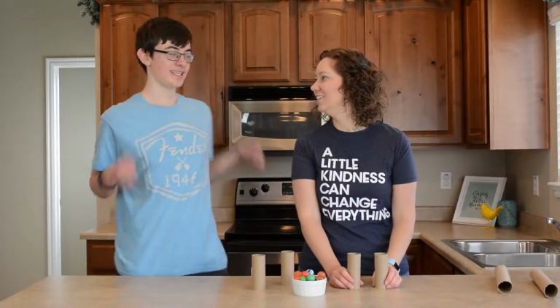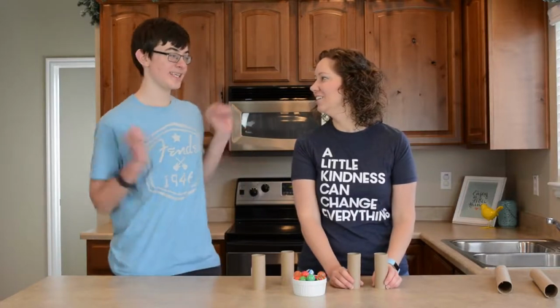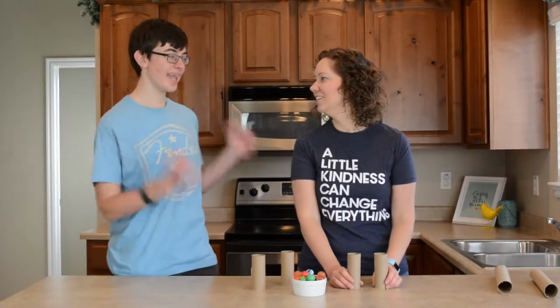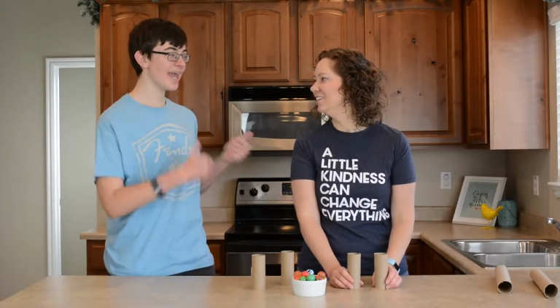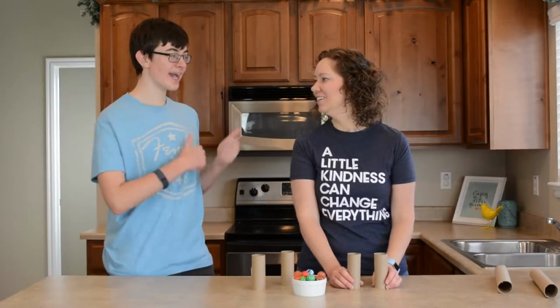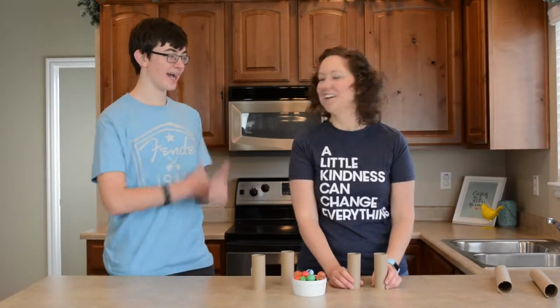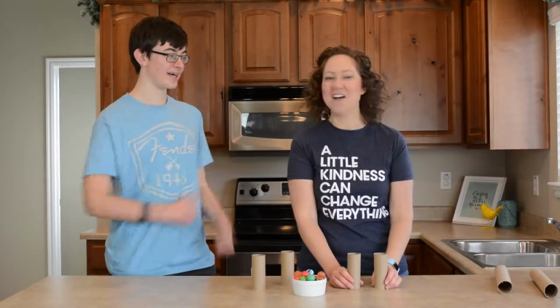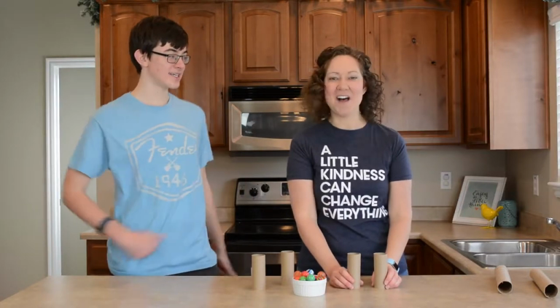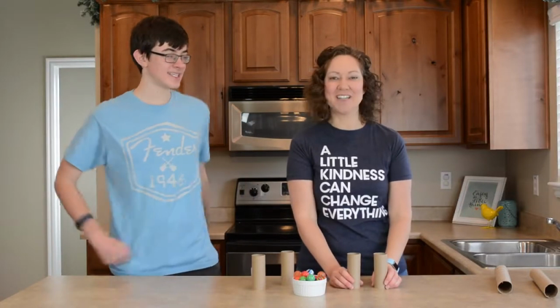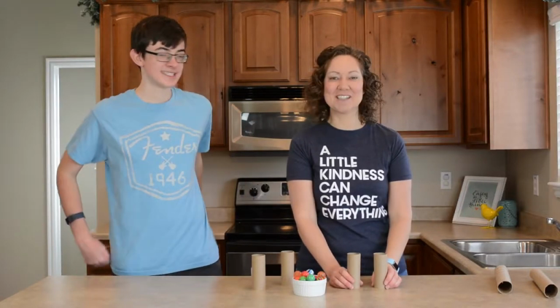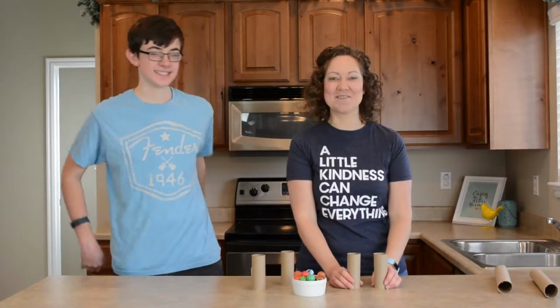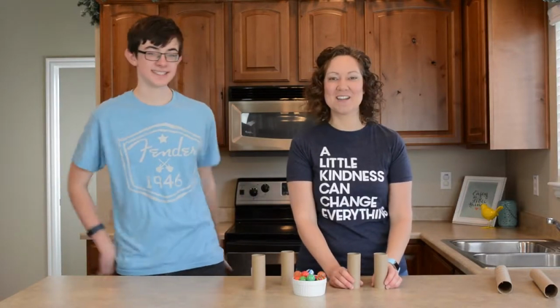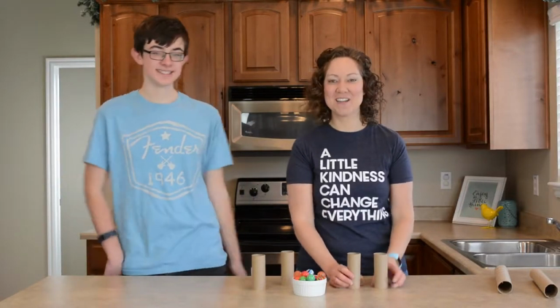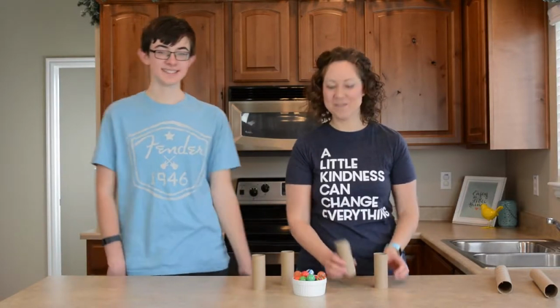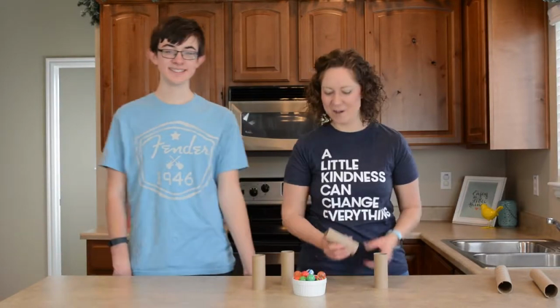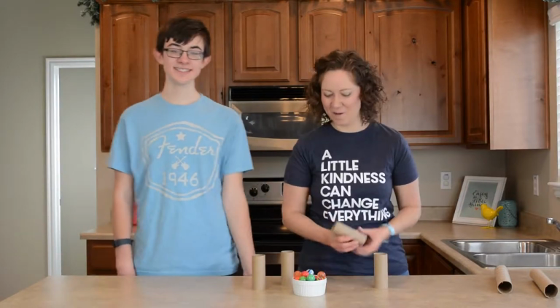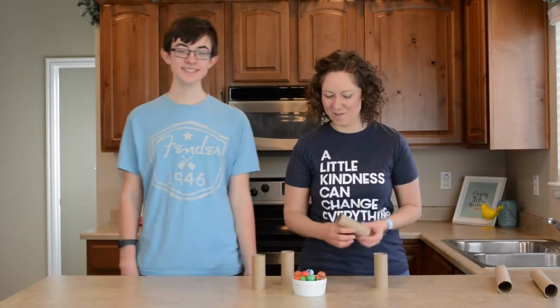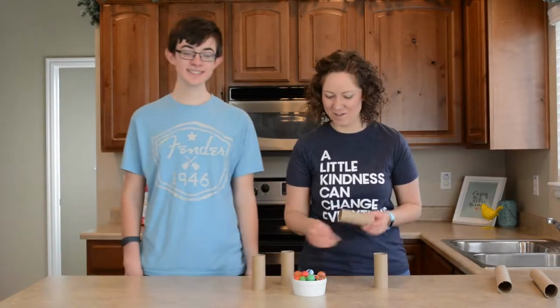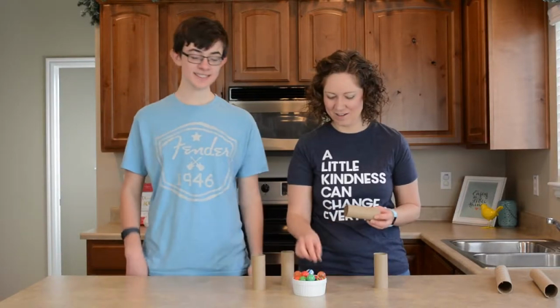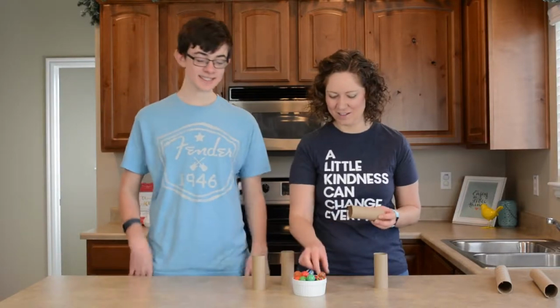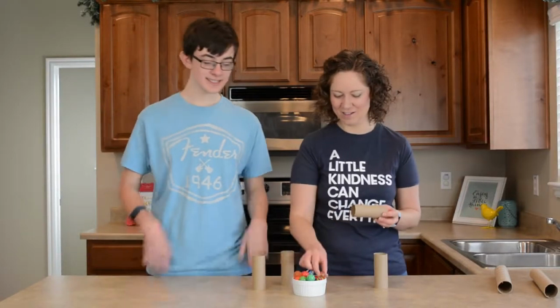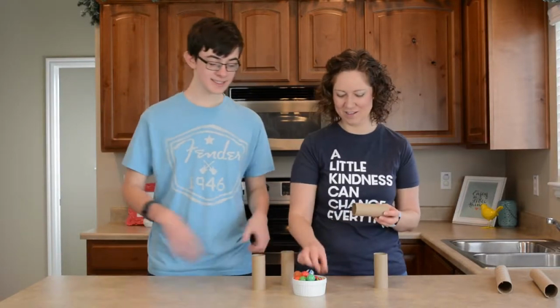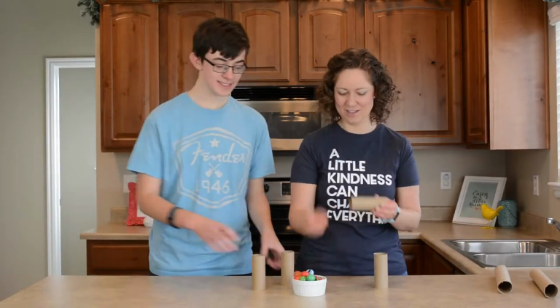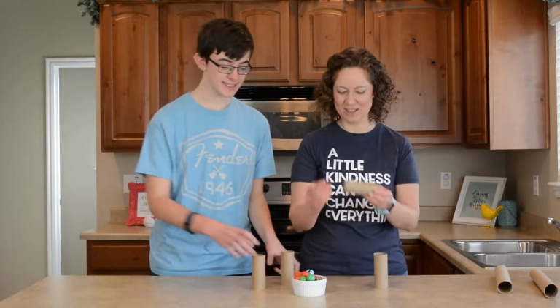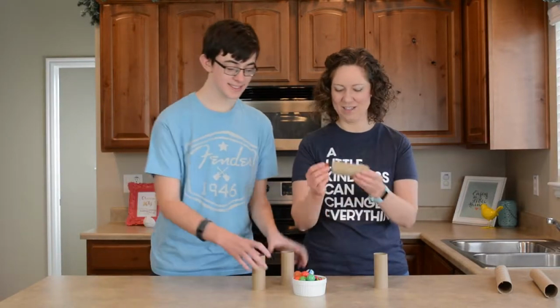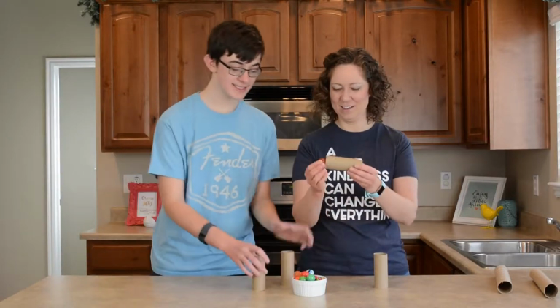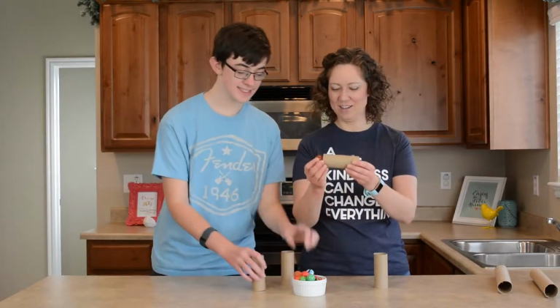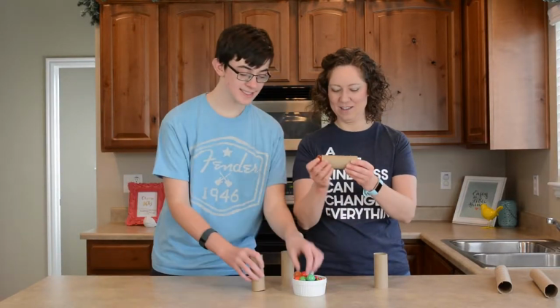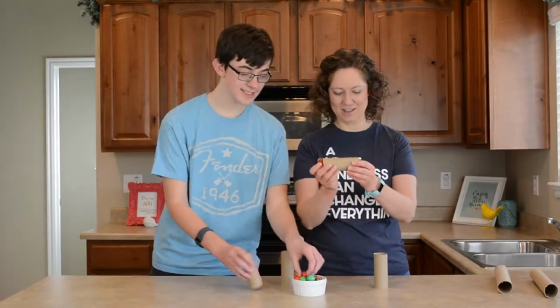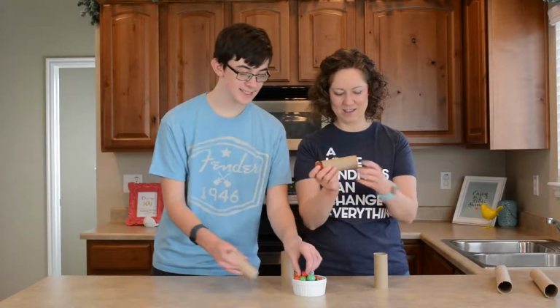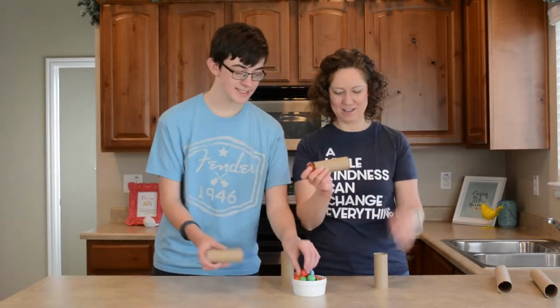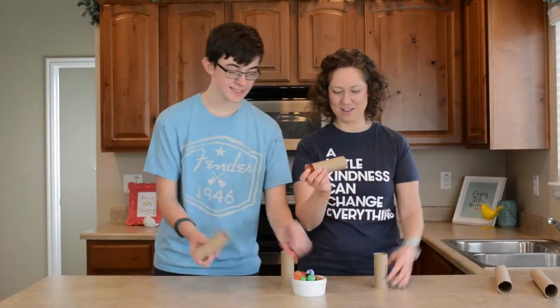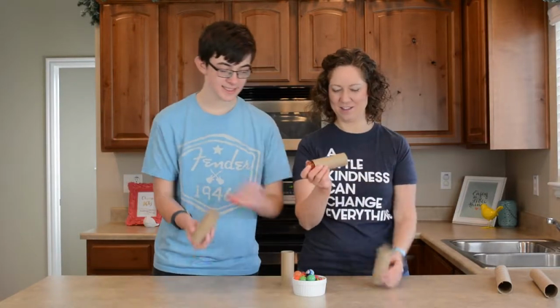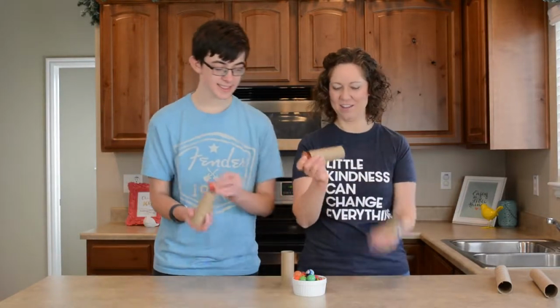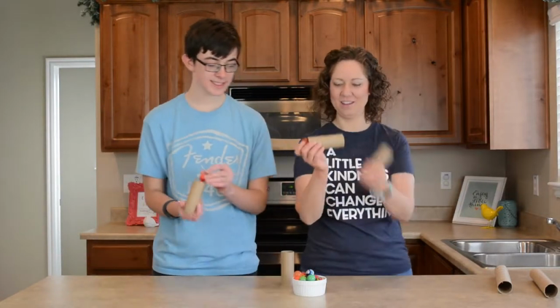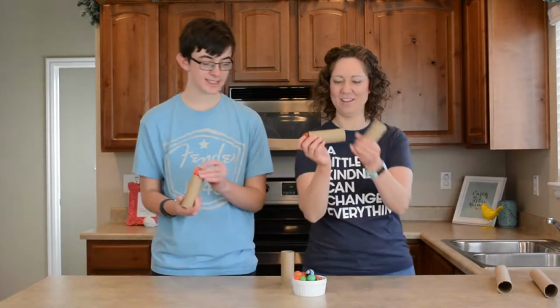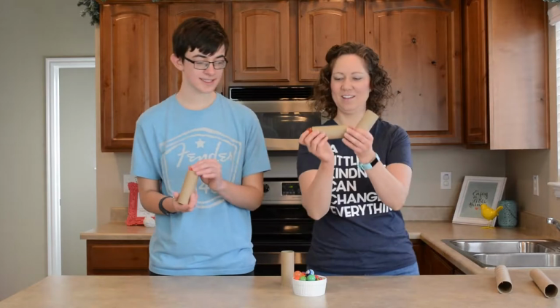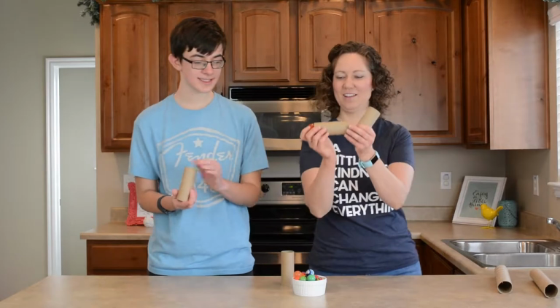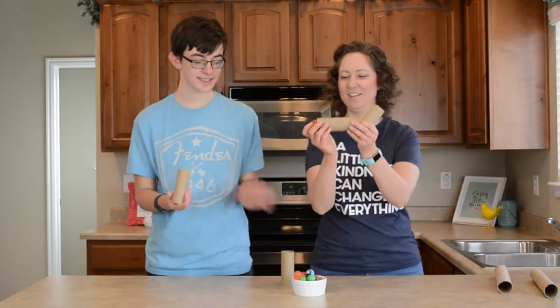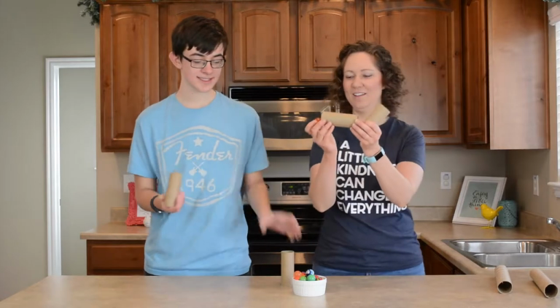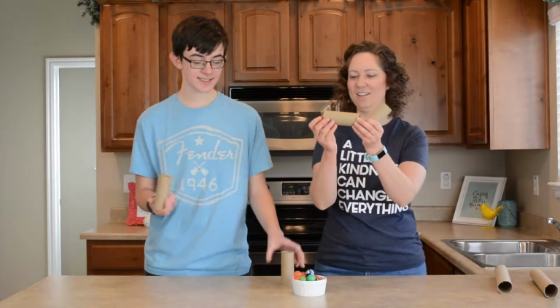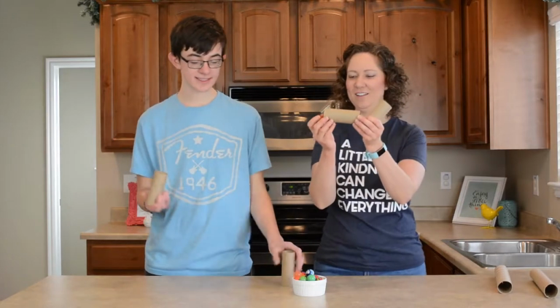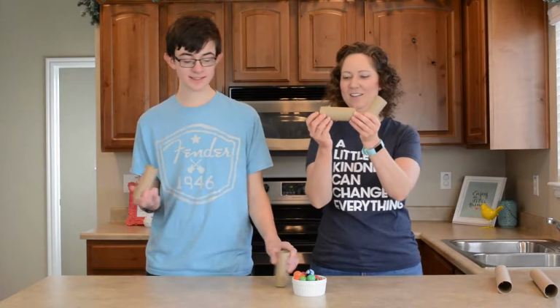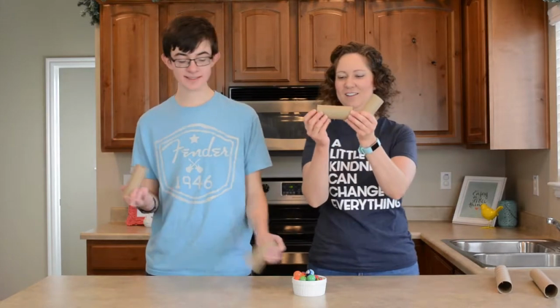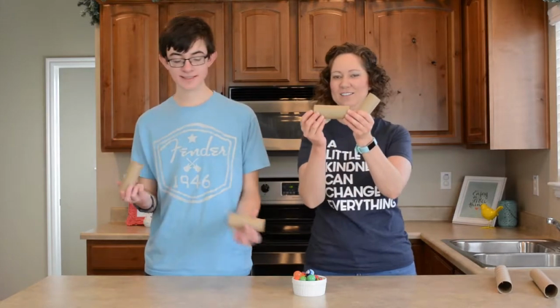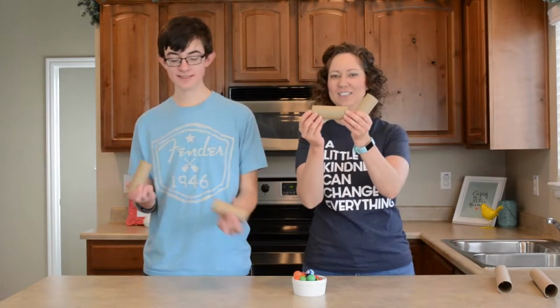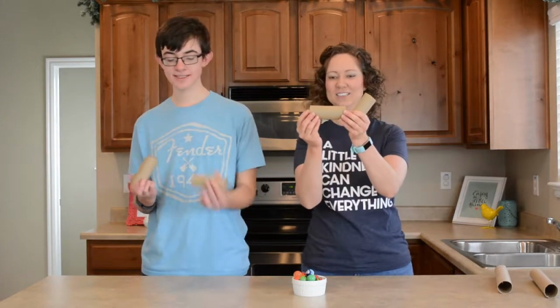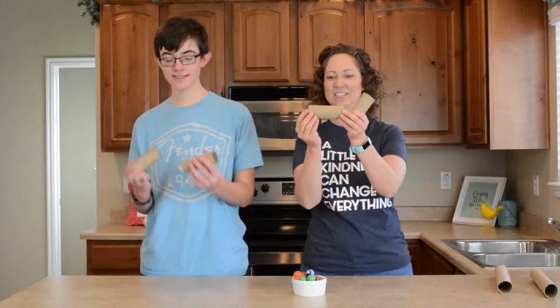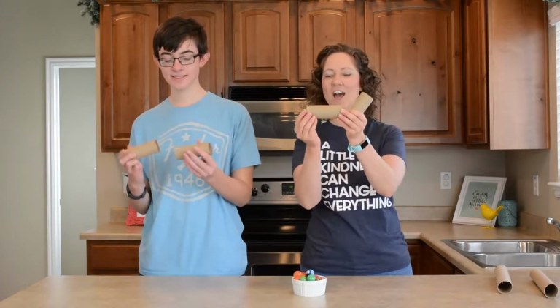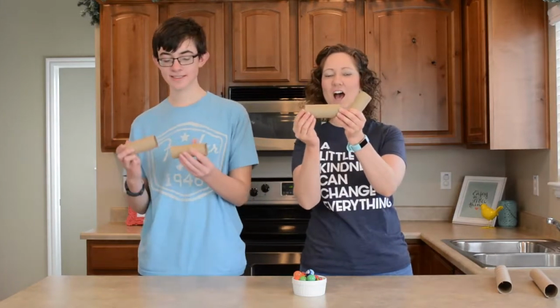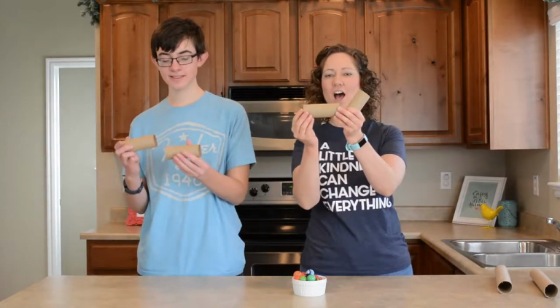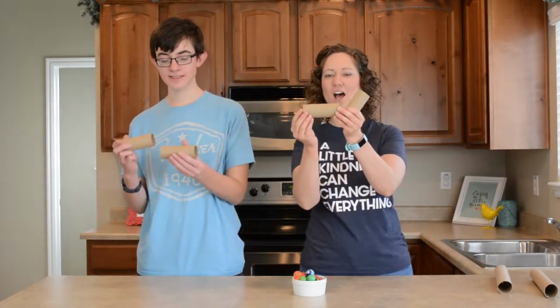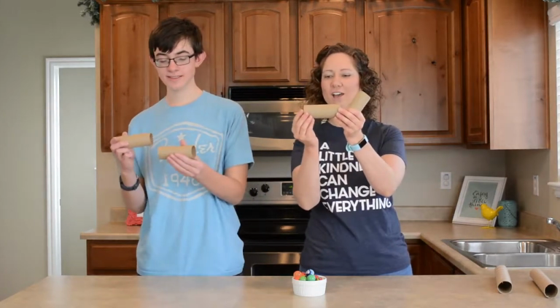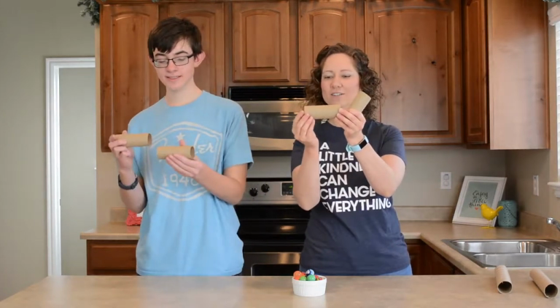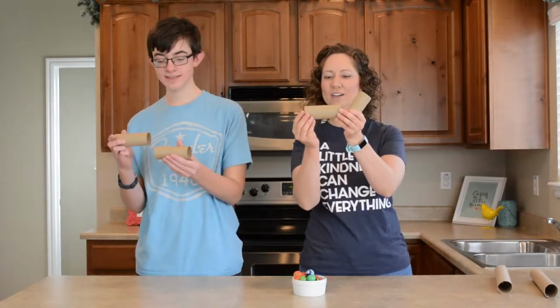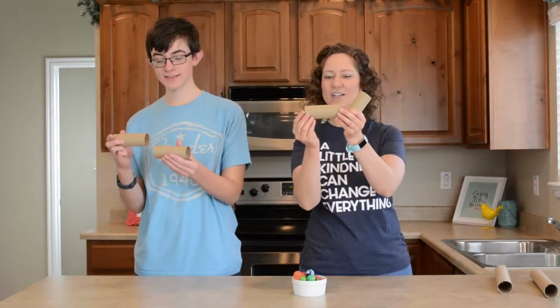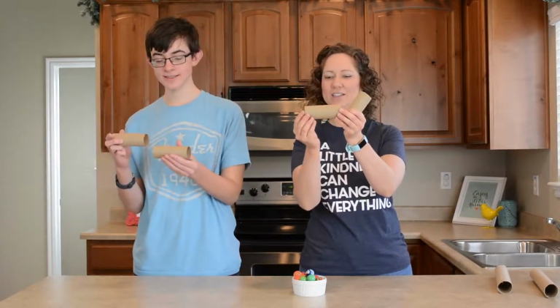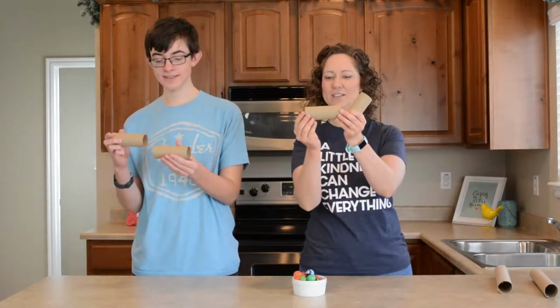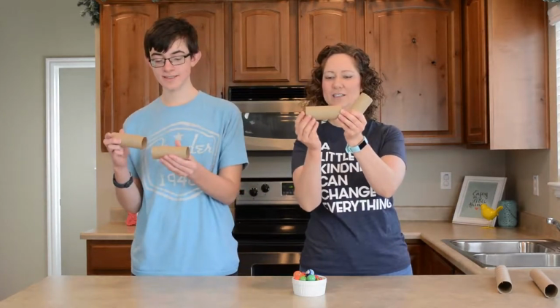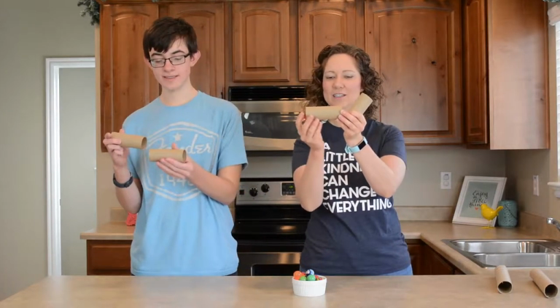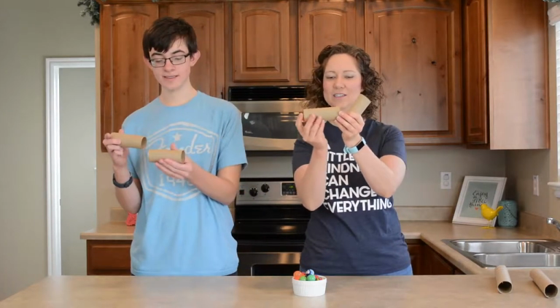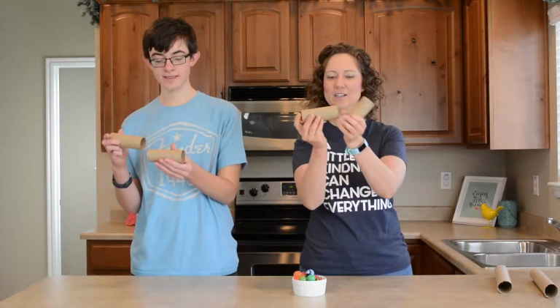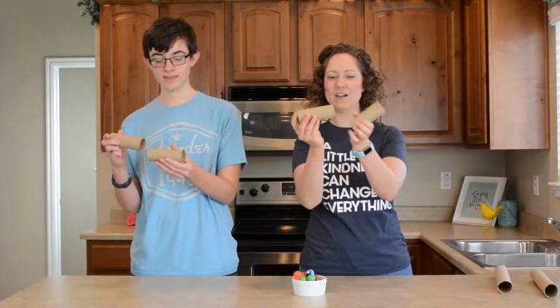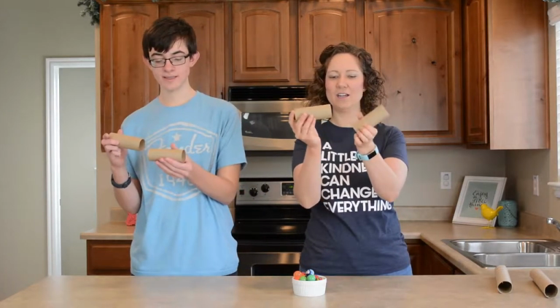Yeah! Awesome, here we go! Ta-da! I'm ready to get started.